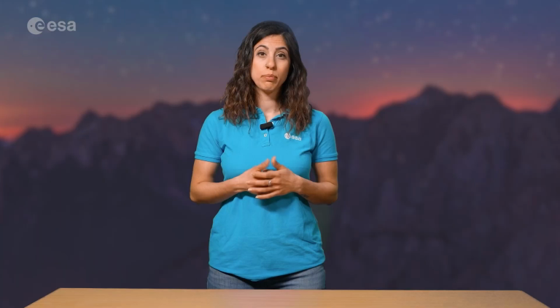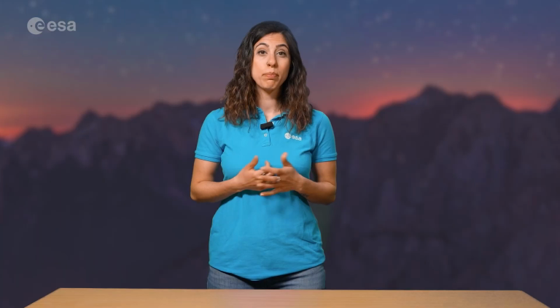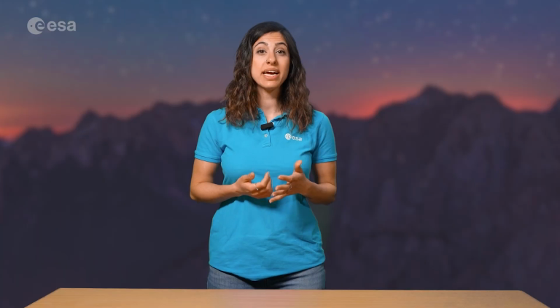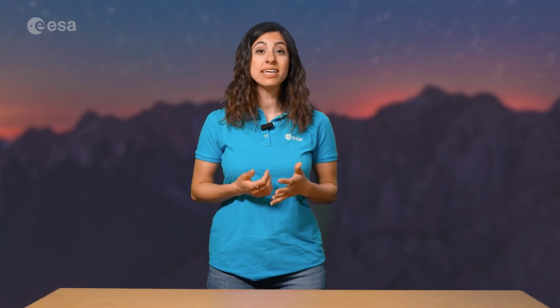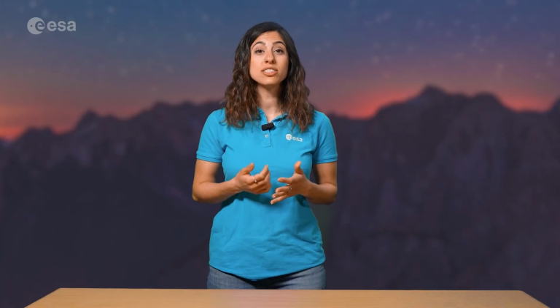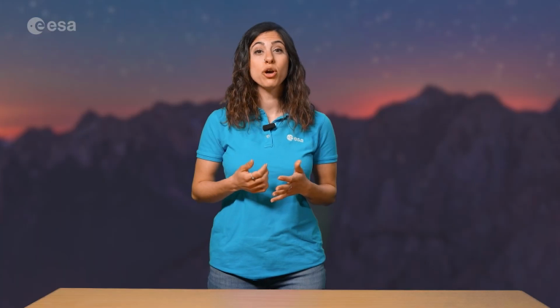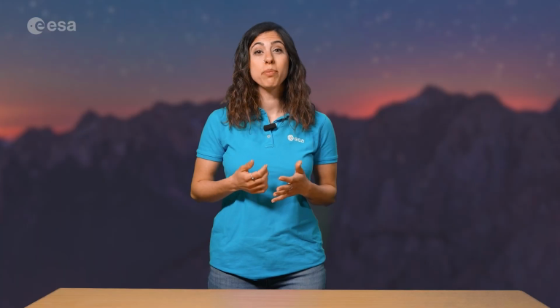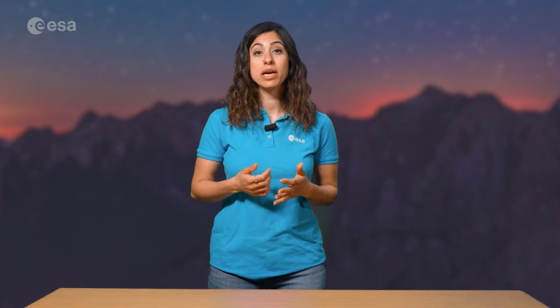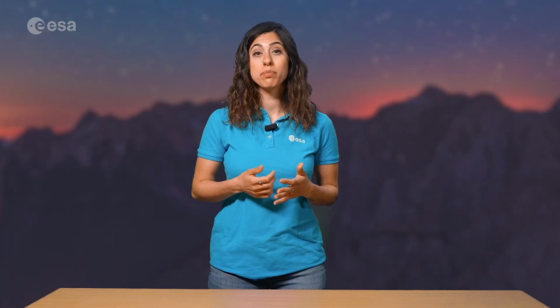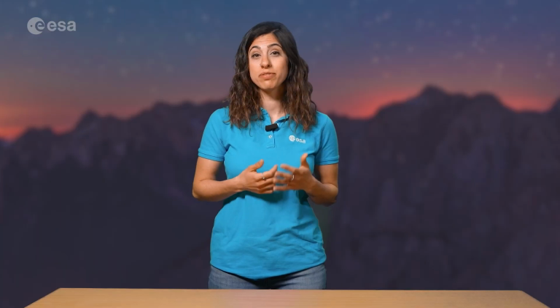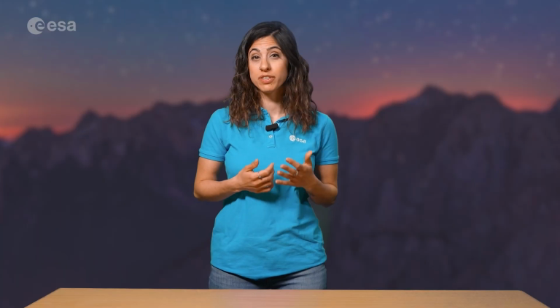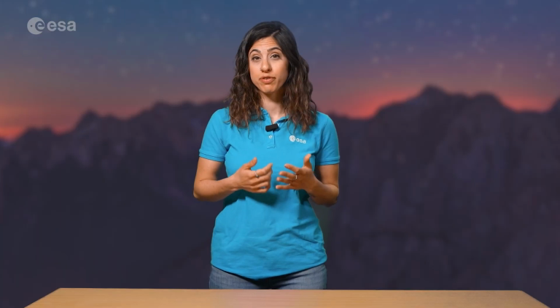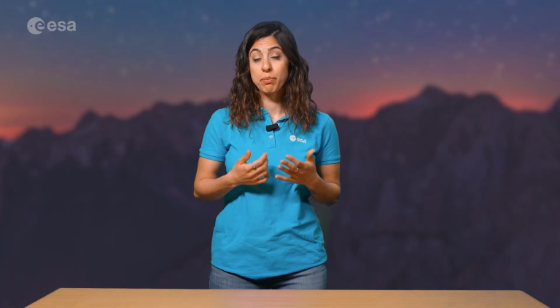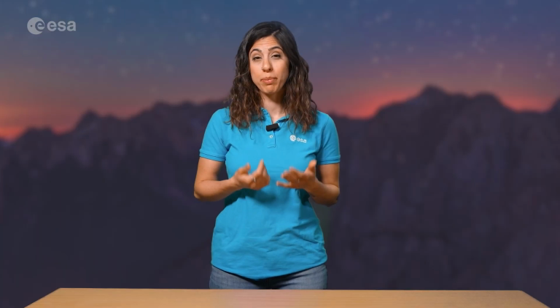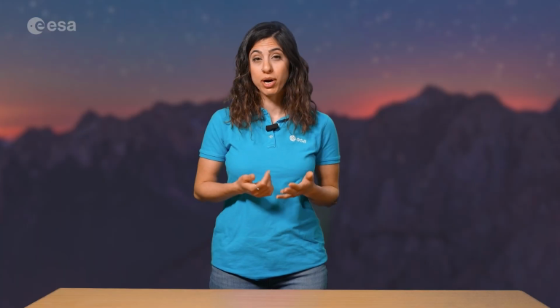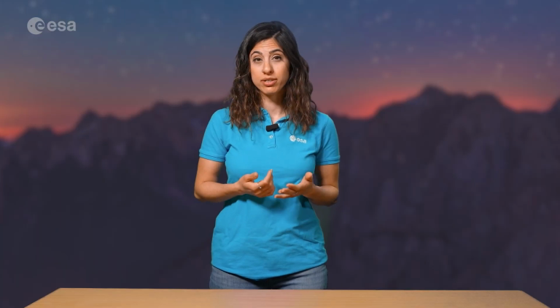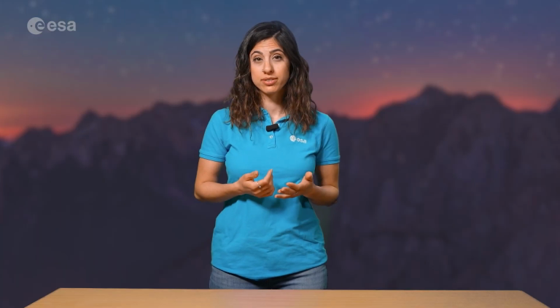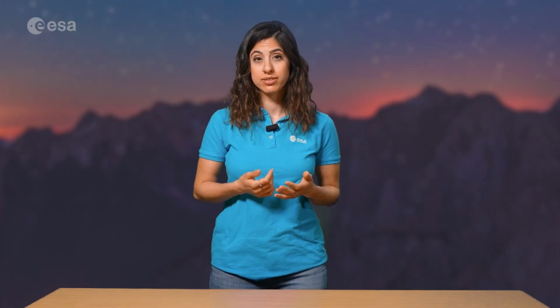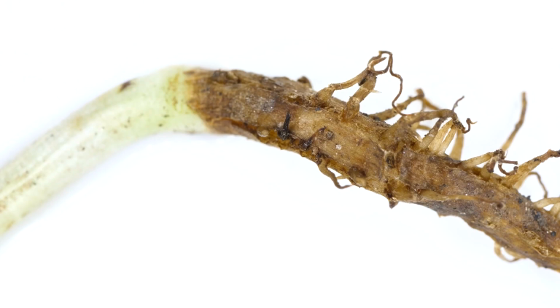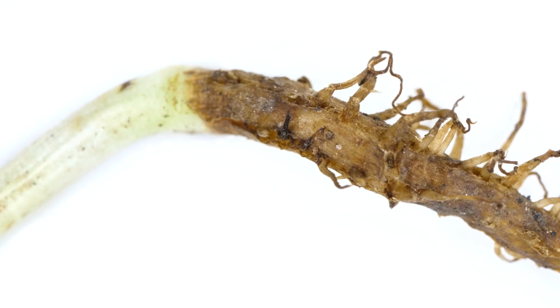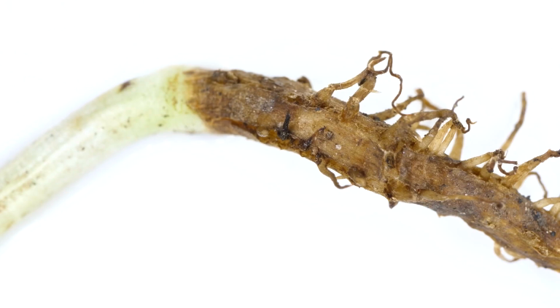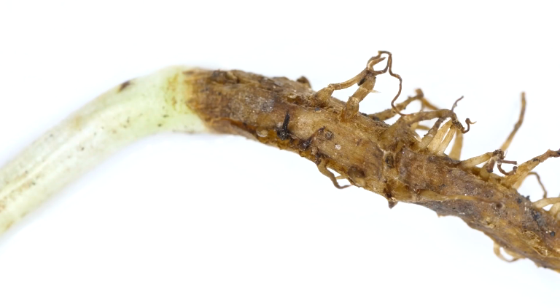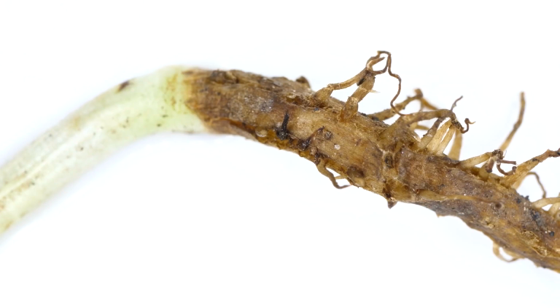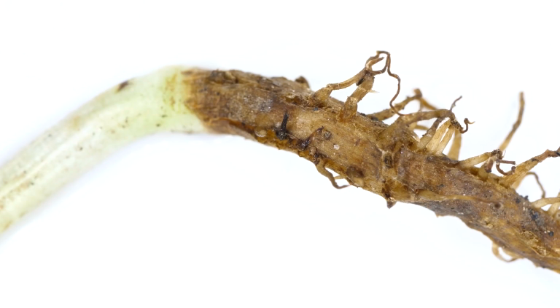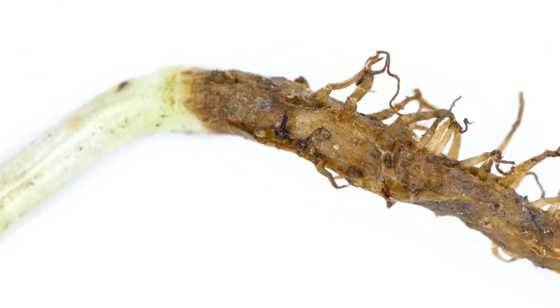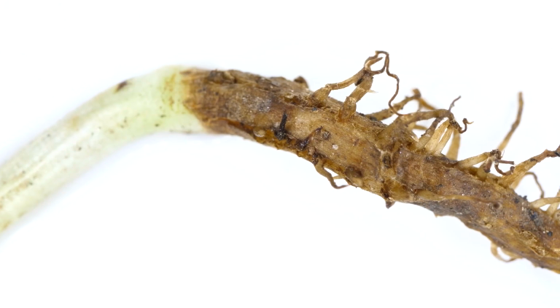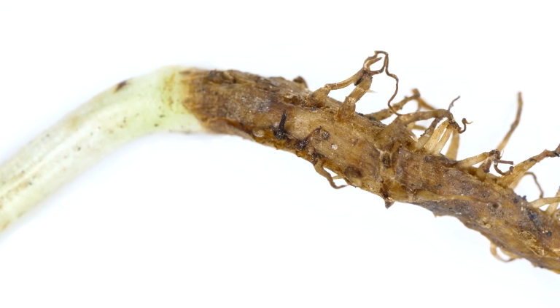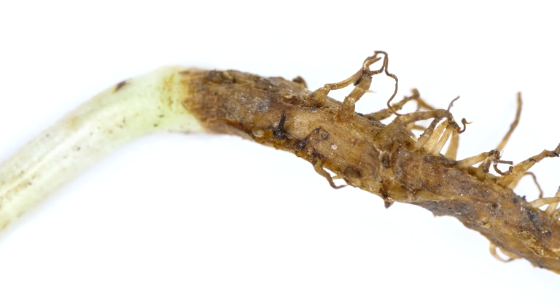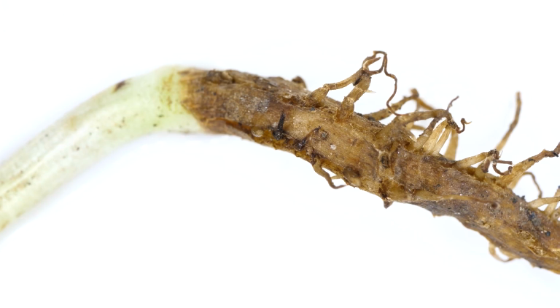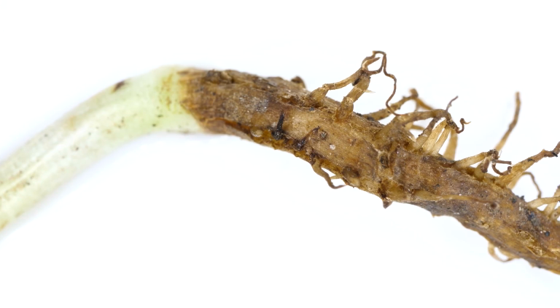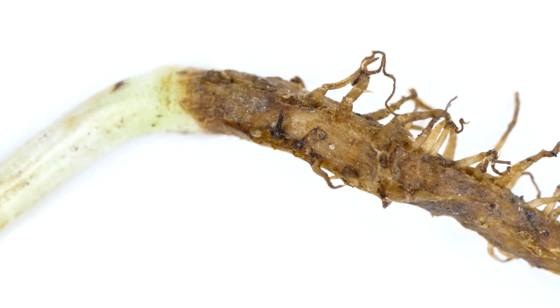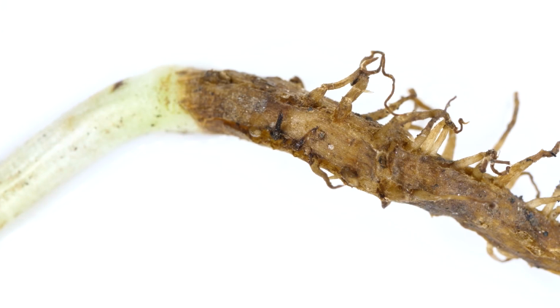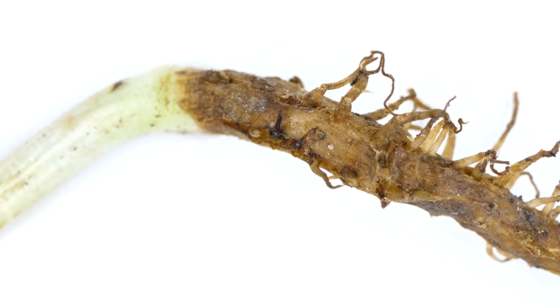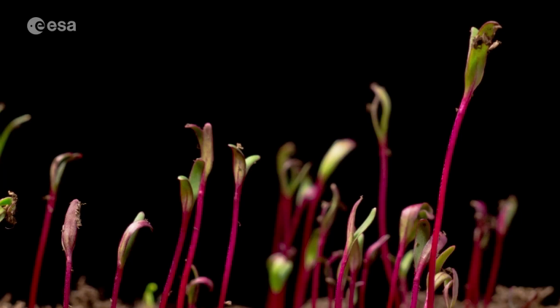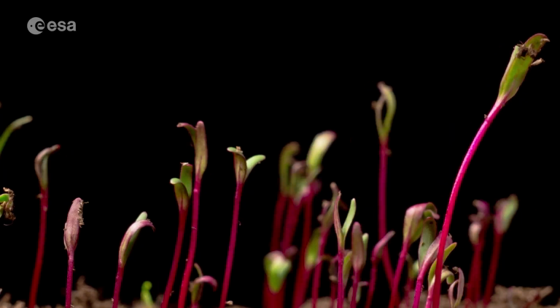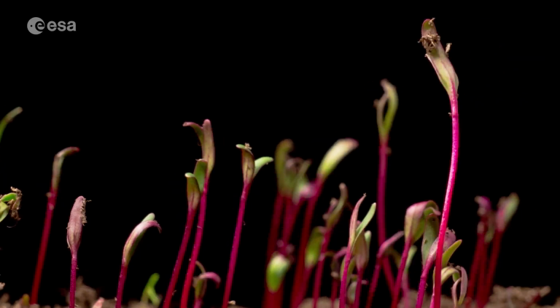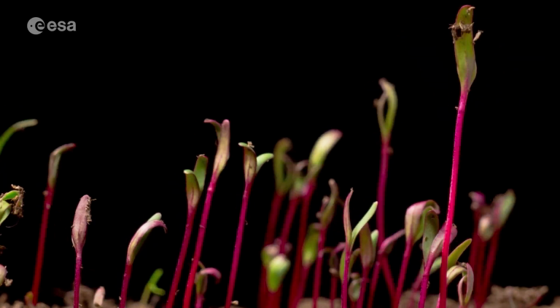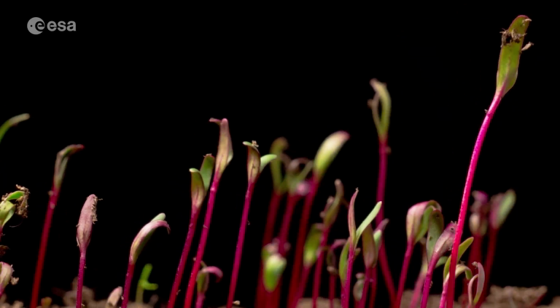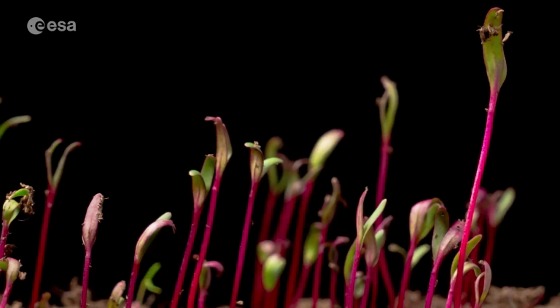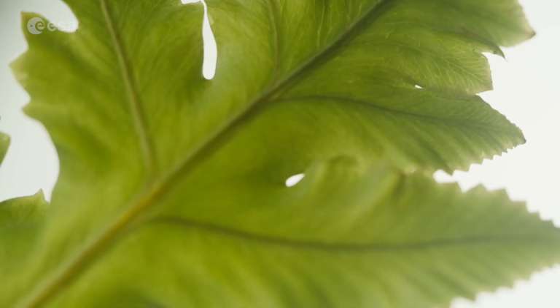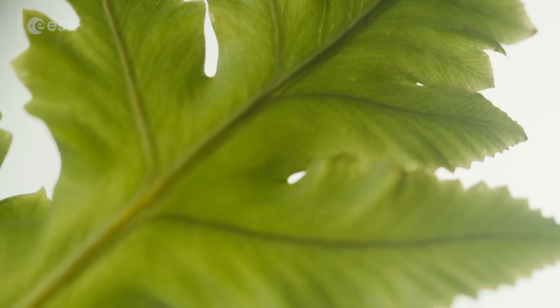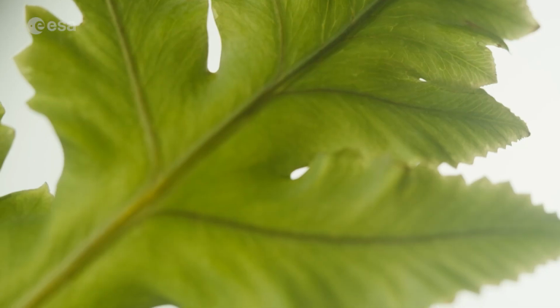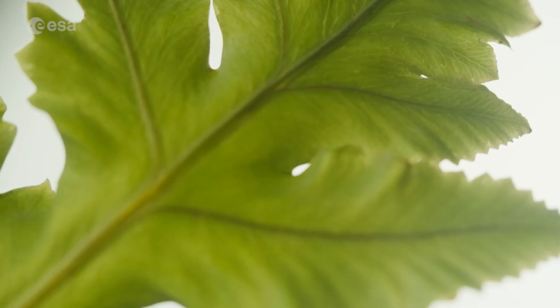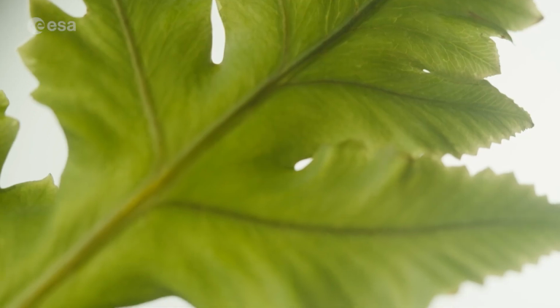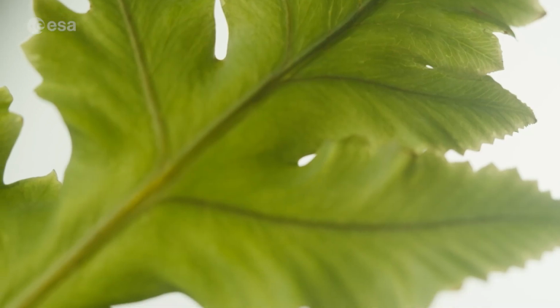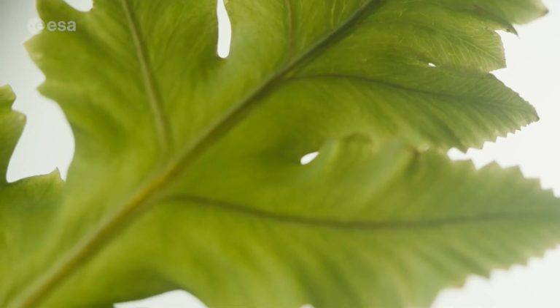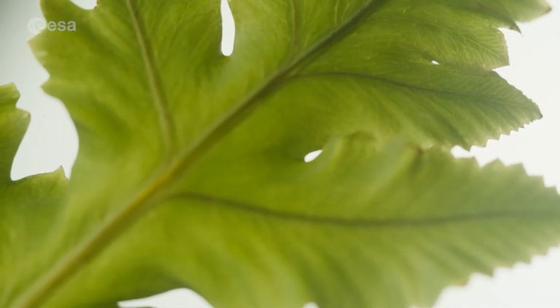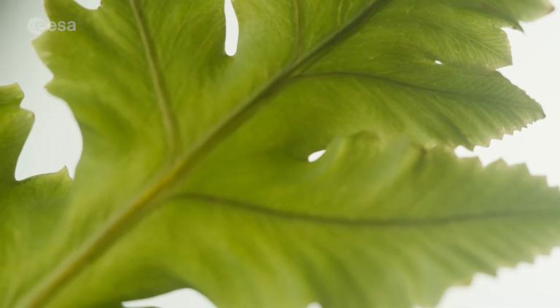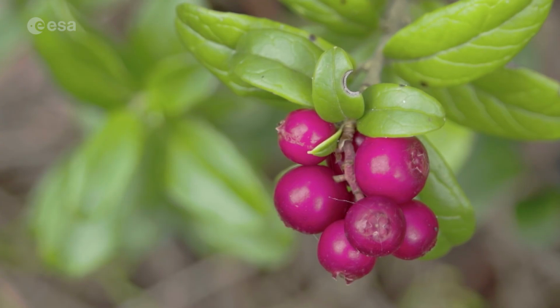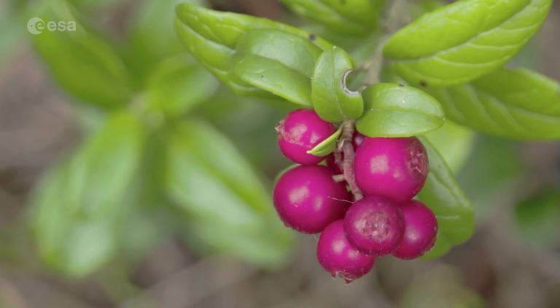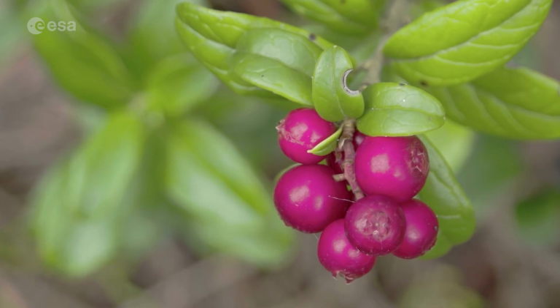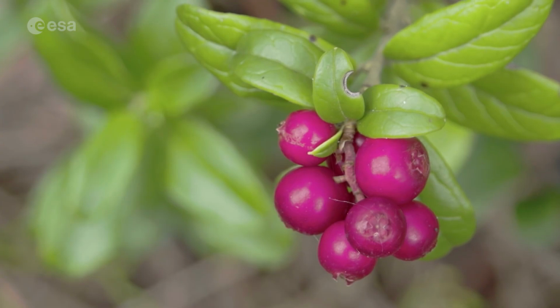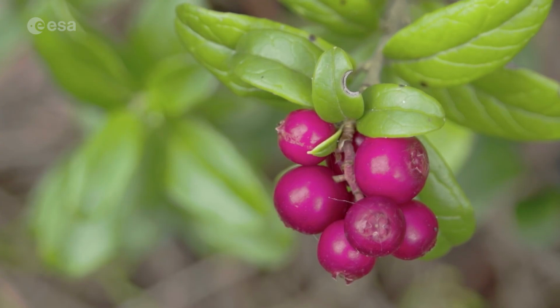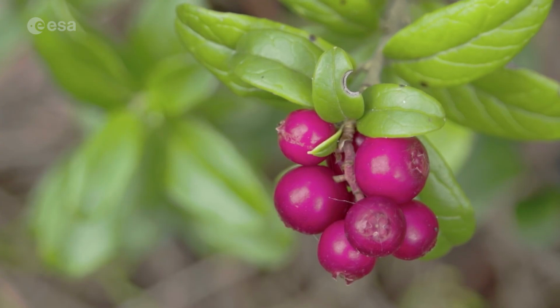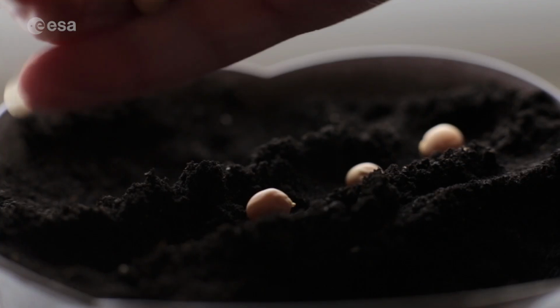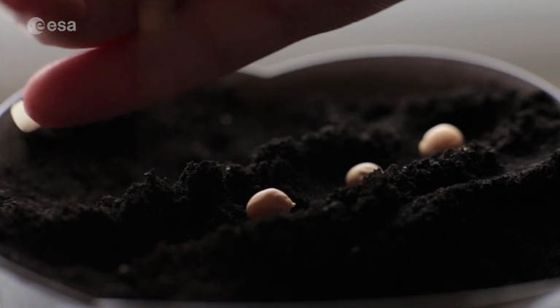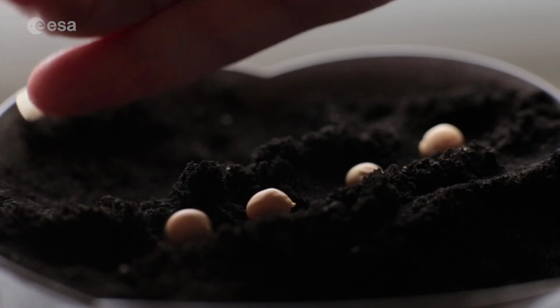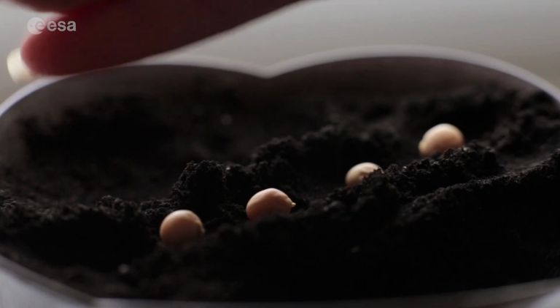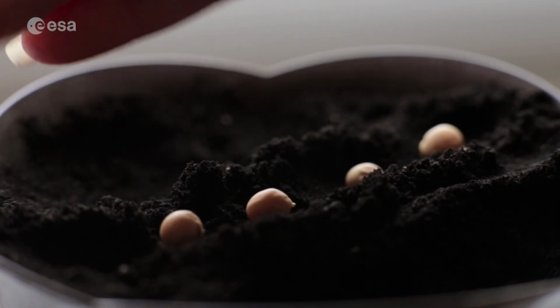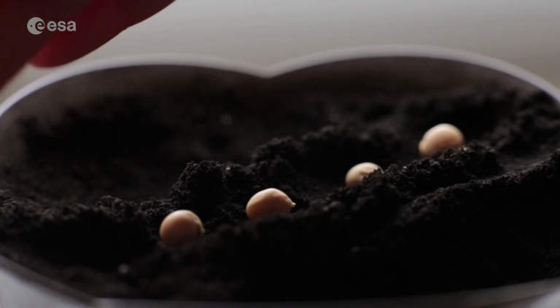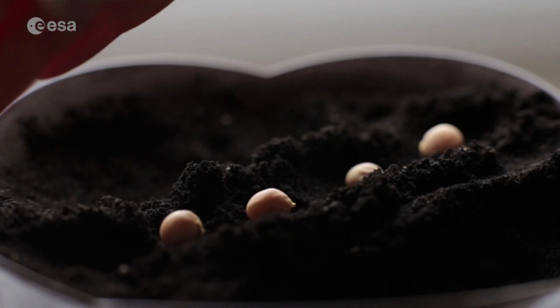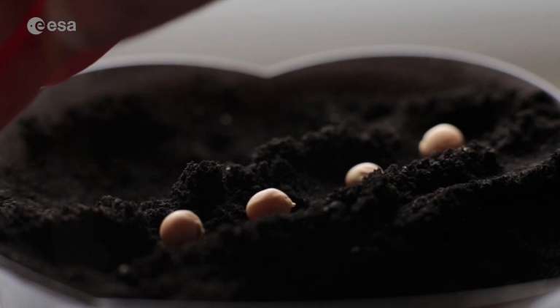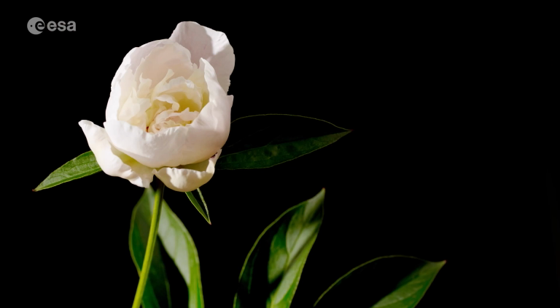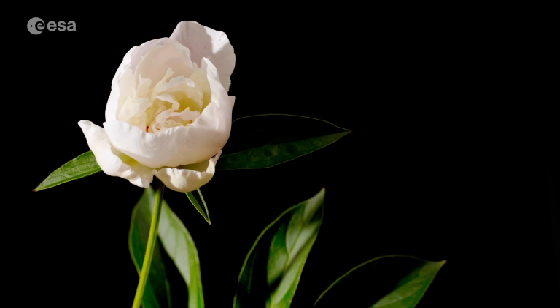Plants are made up of different parts, including roots, stems, leaves, fruit, seeds, and flowers.